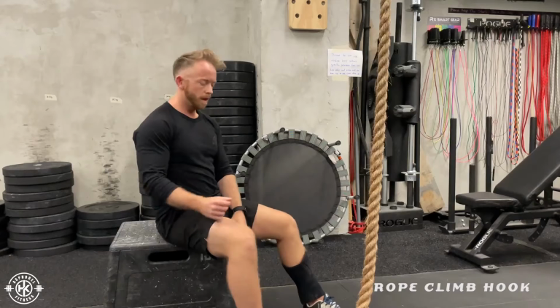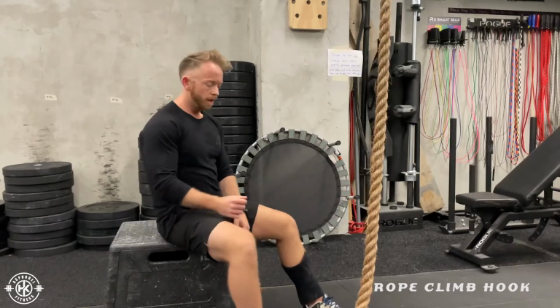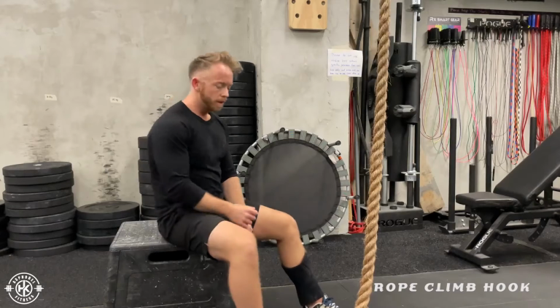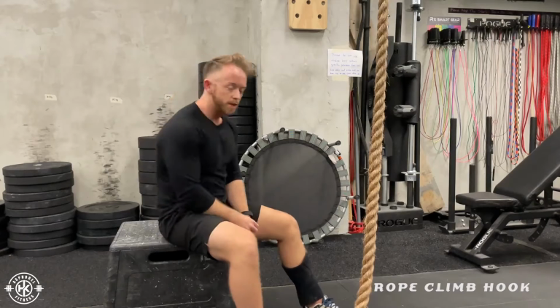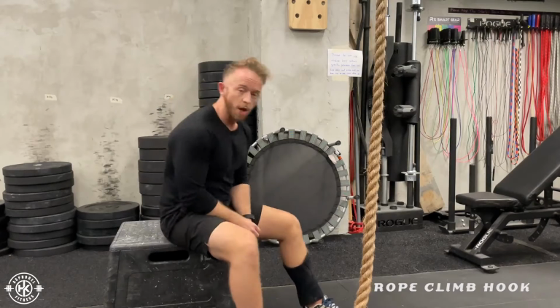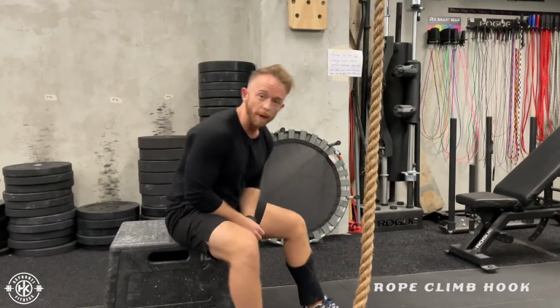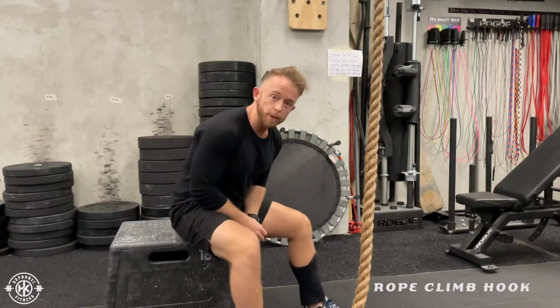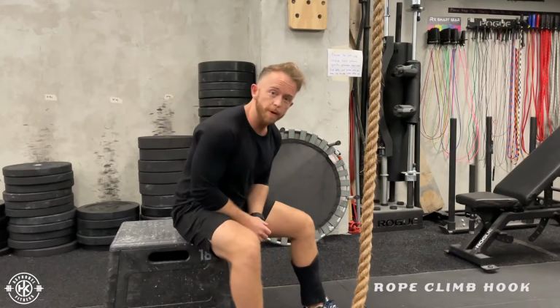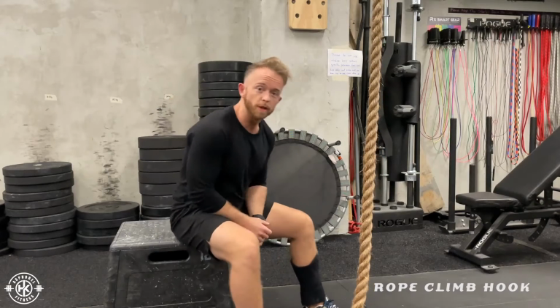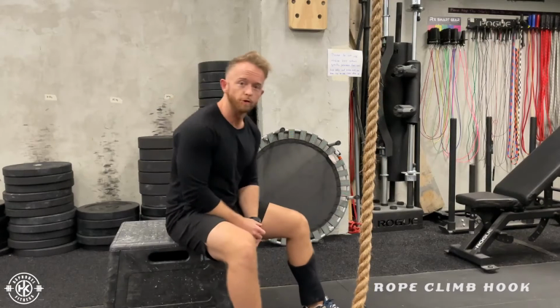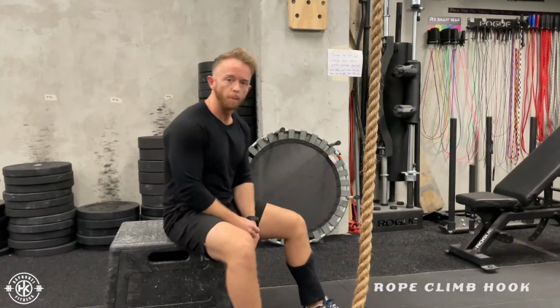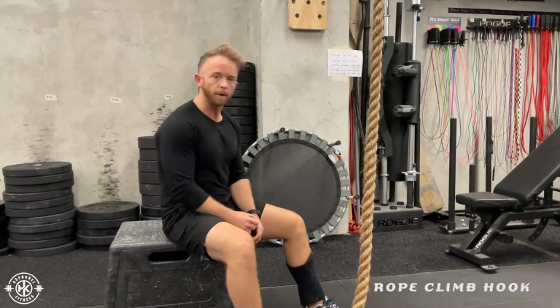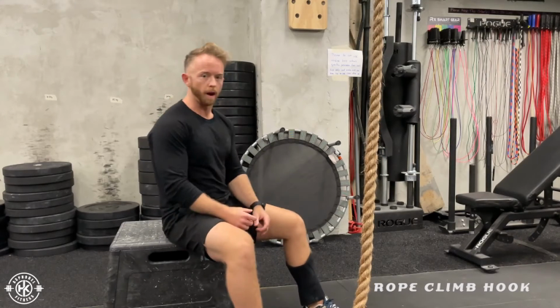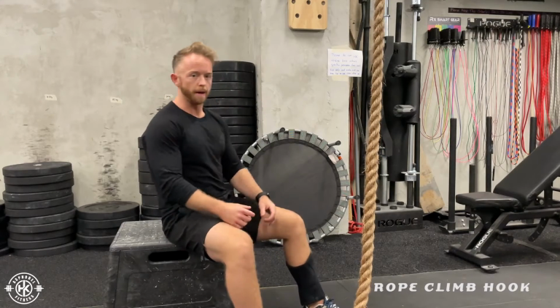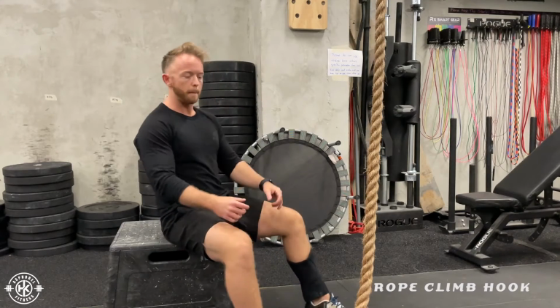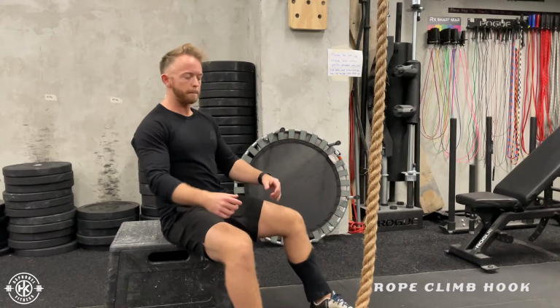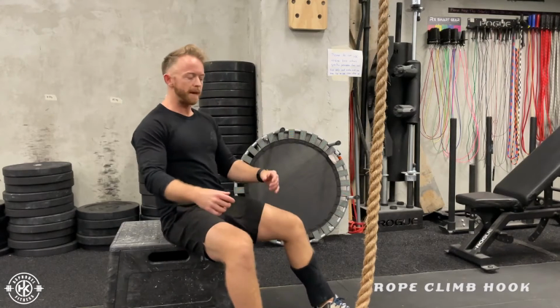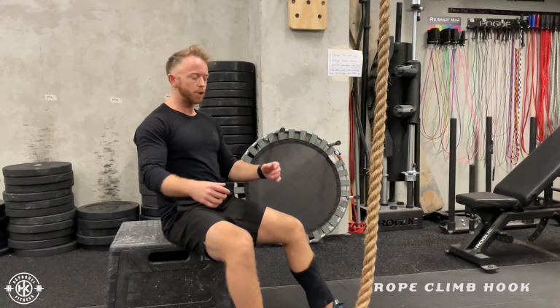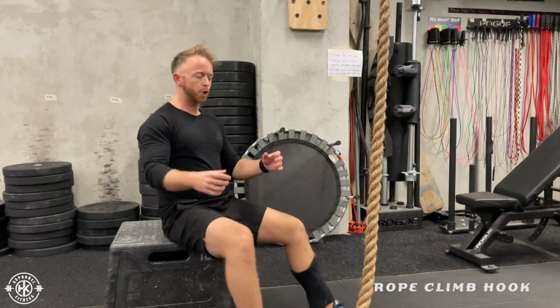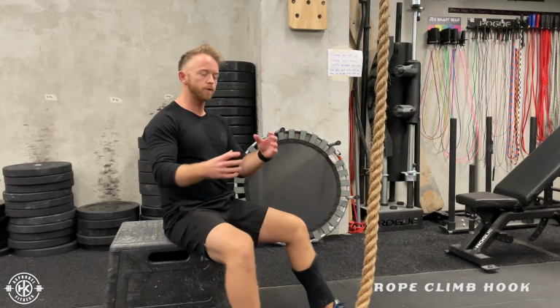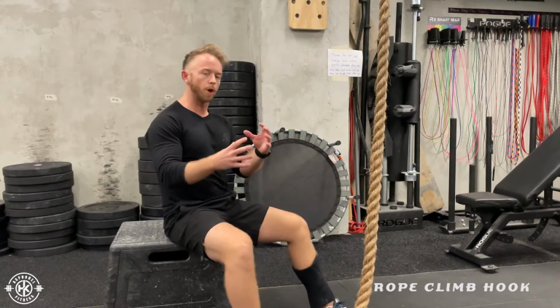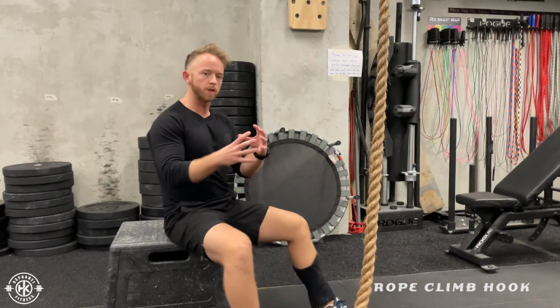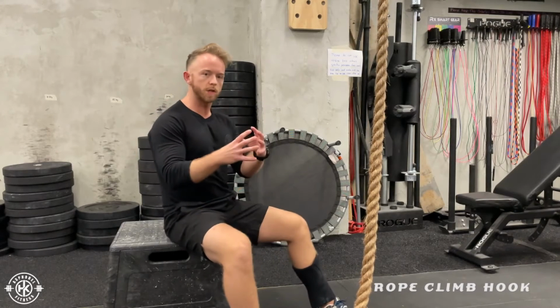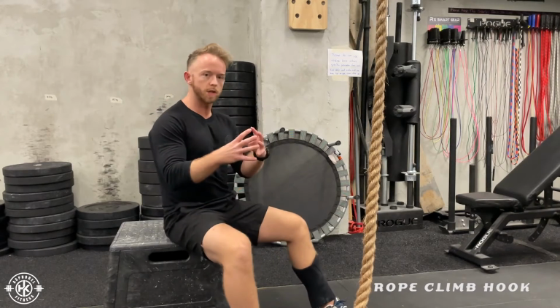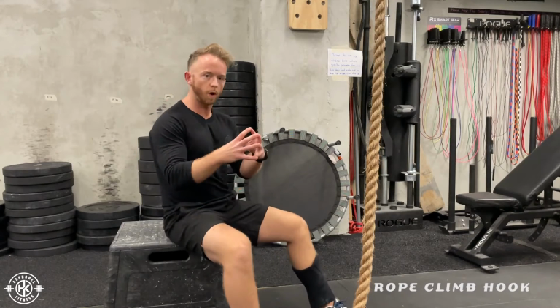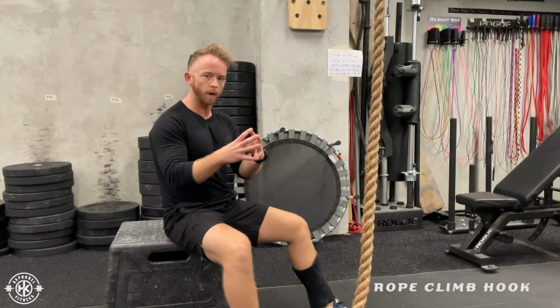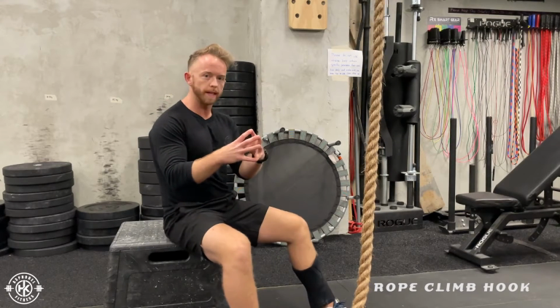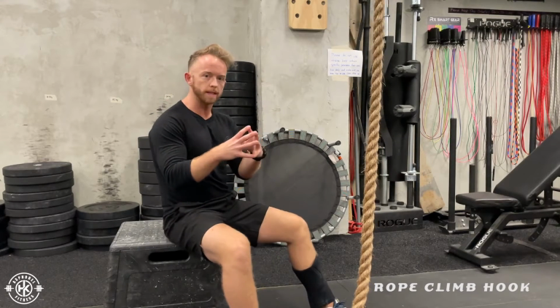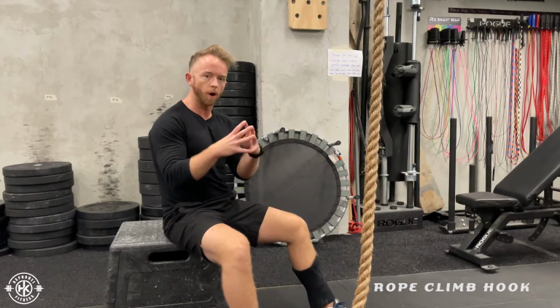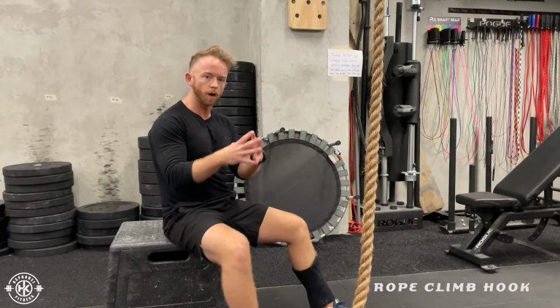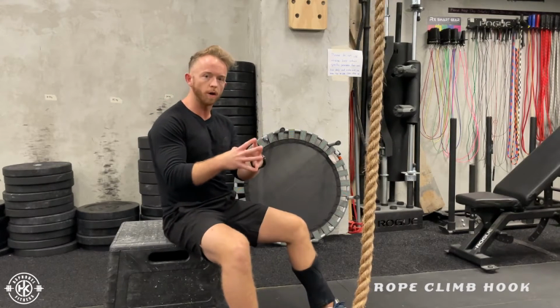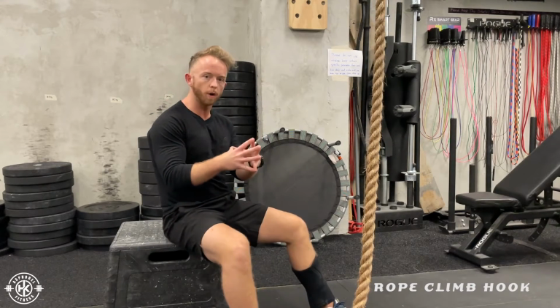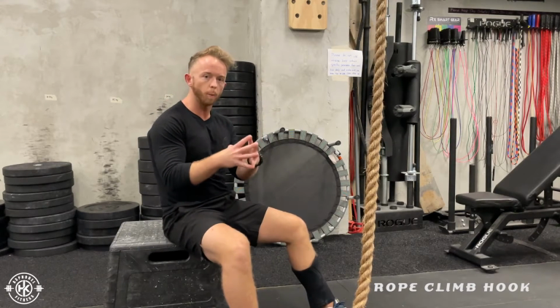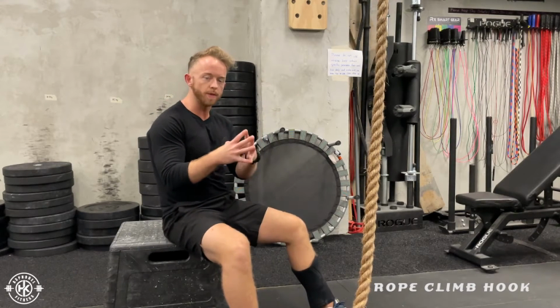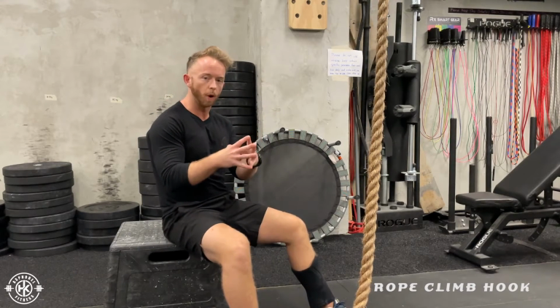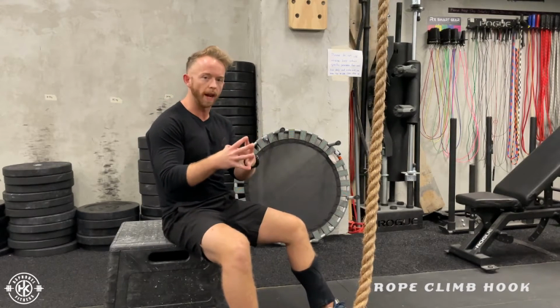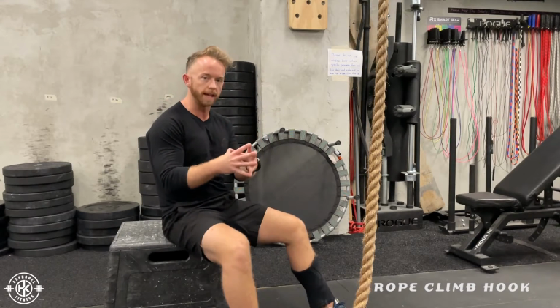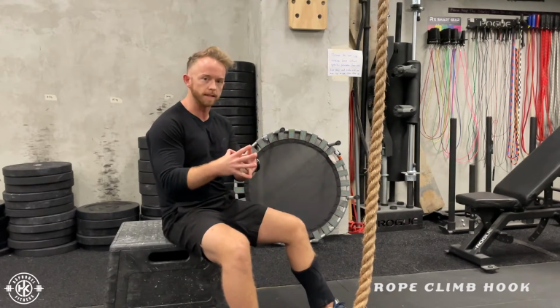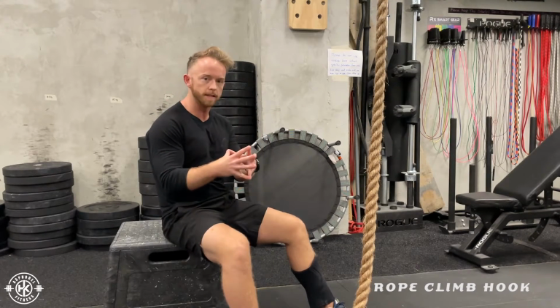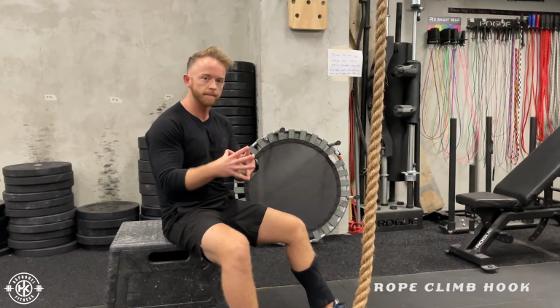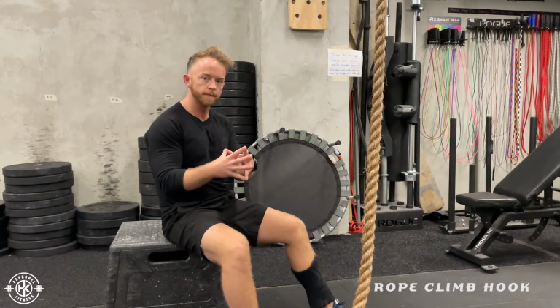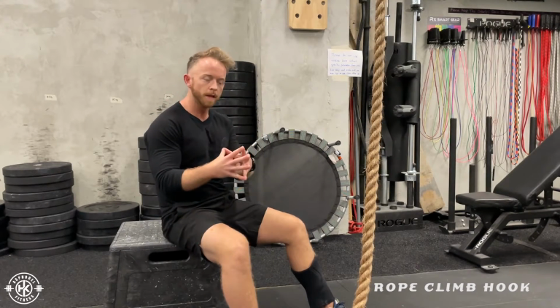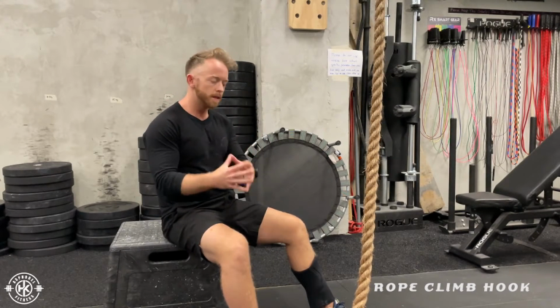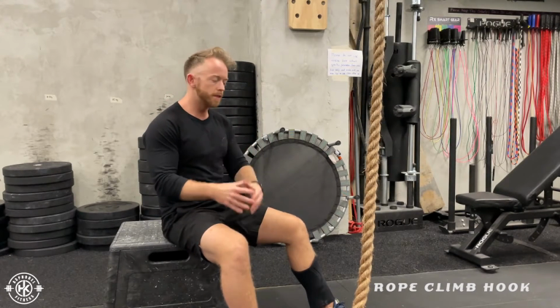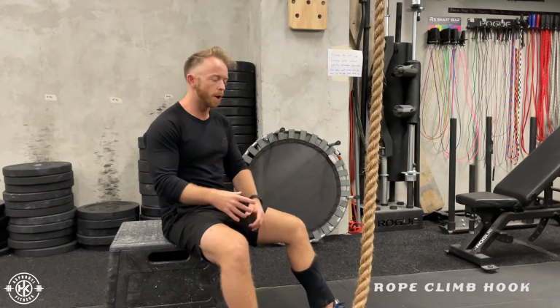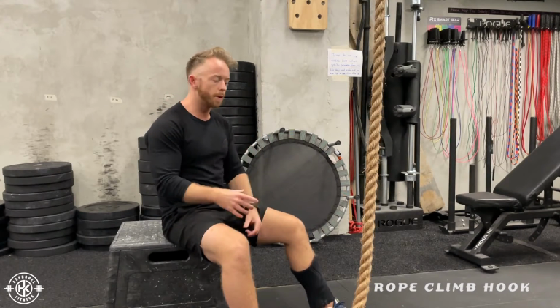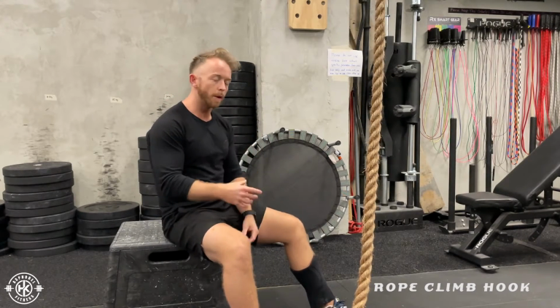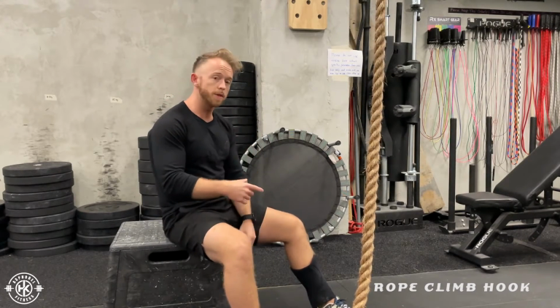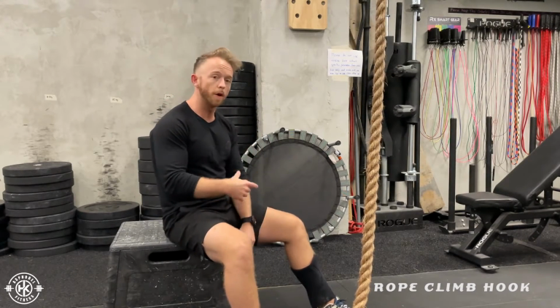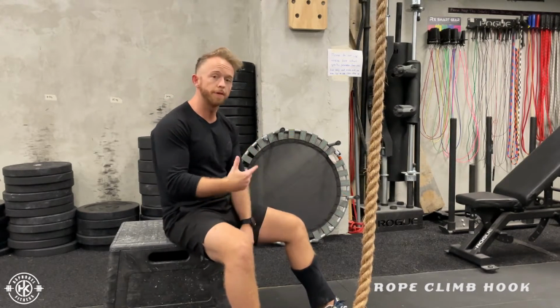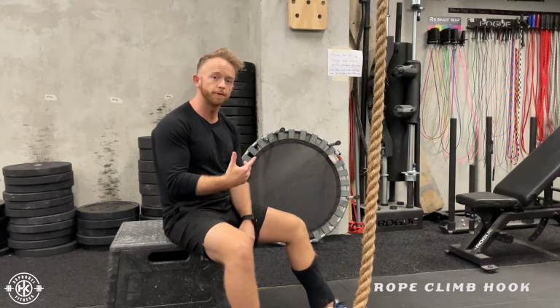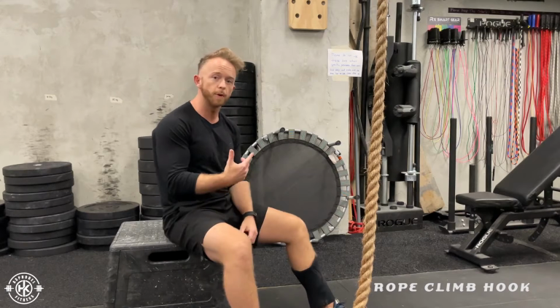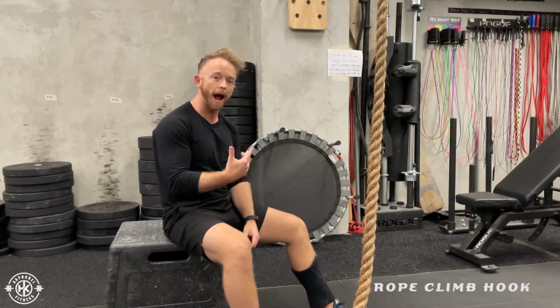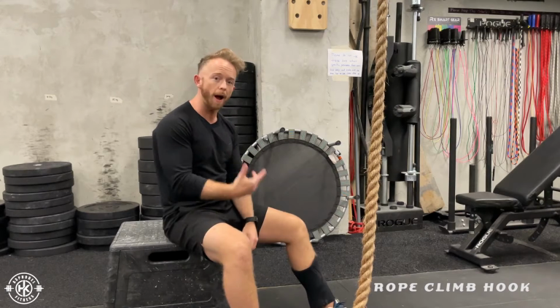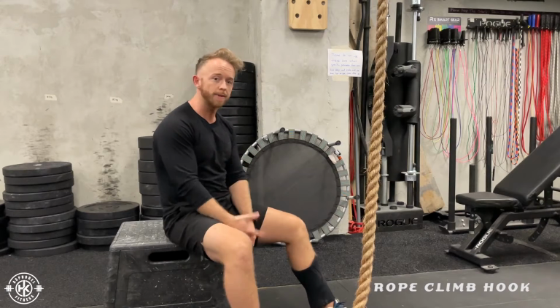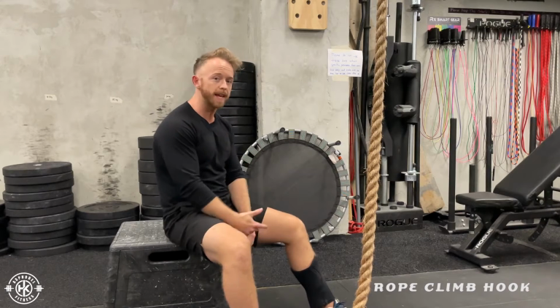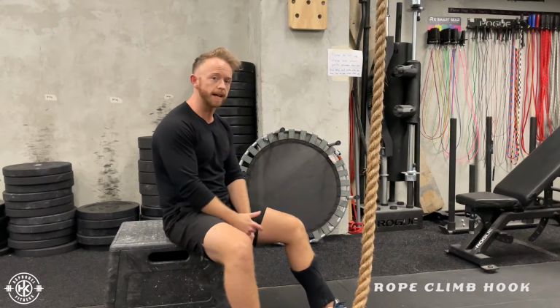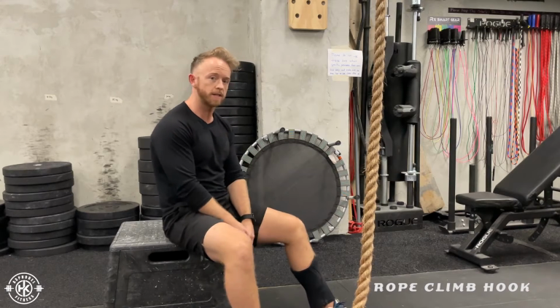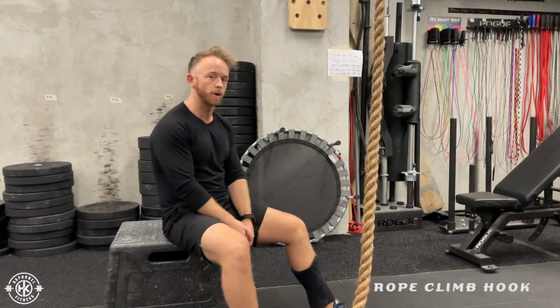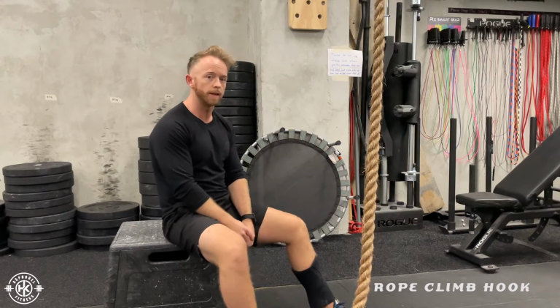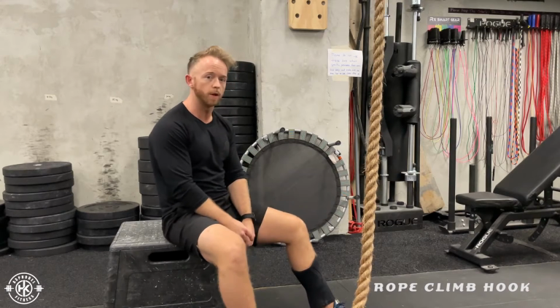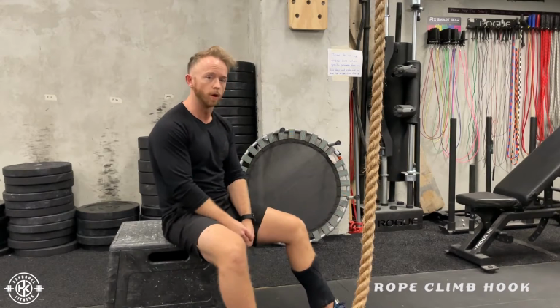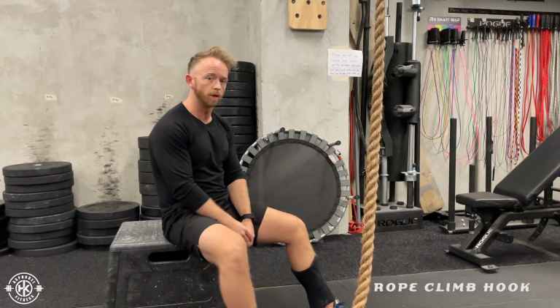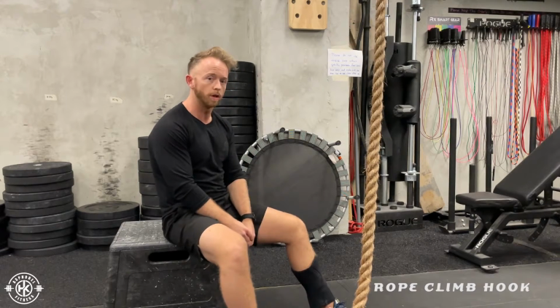When doing the rope climb, make sure you've got a solid hook with your legs. We're going to go through how to get that solid hook.